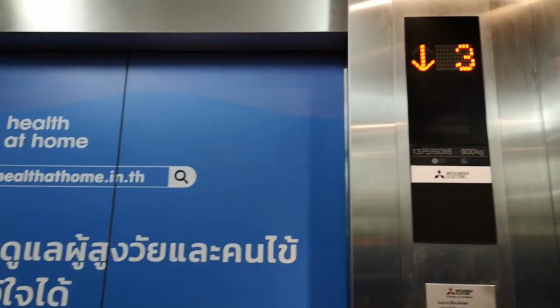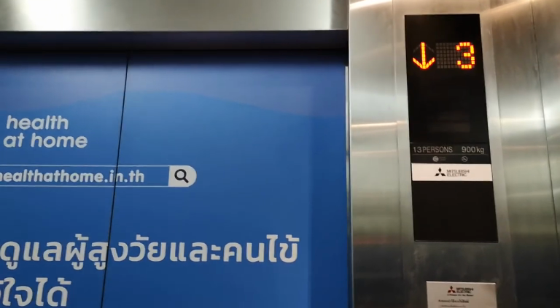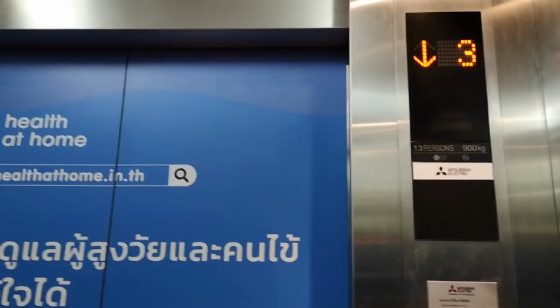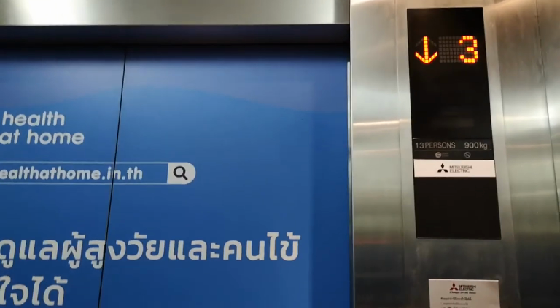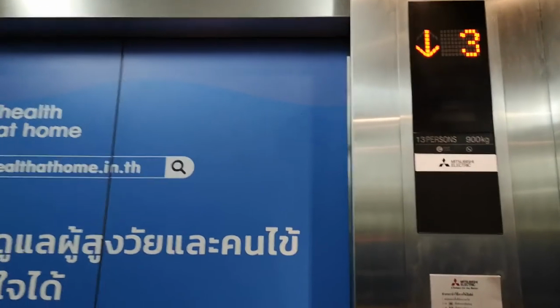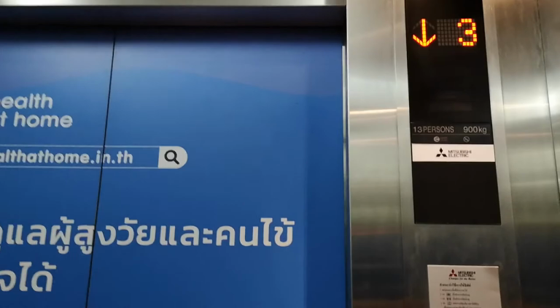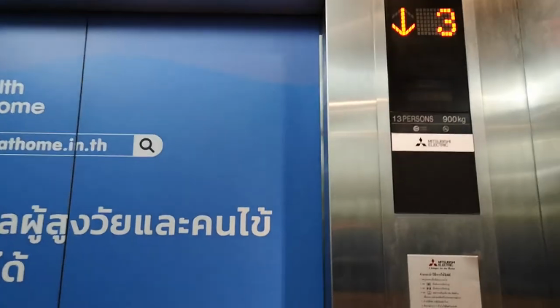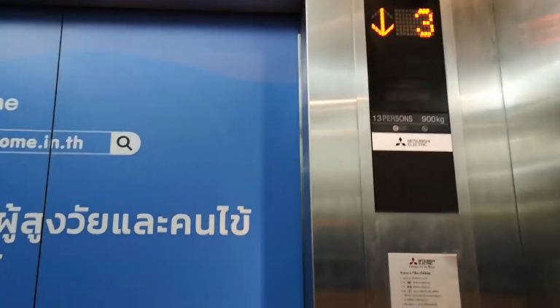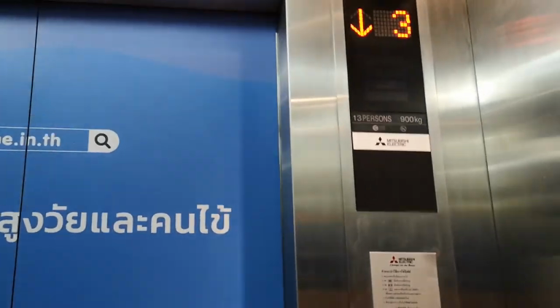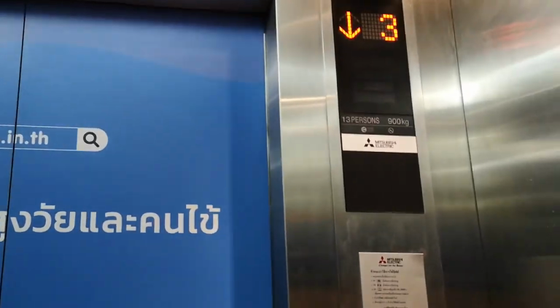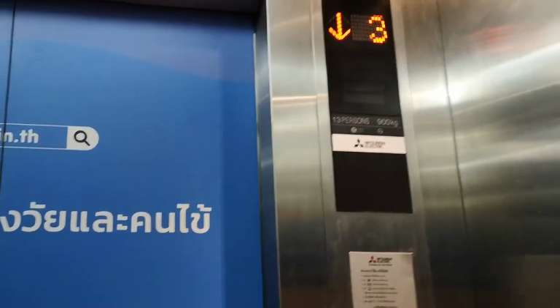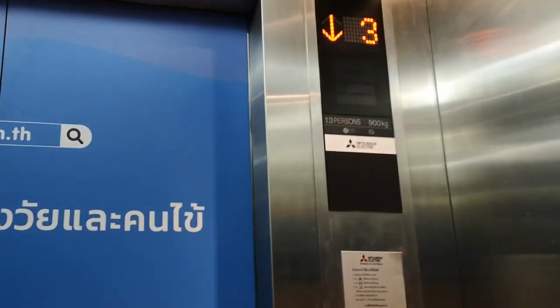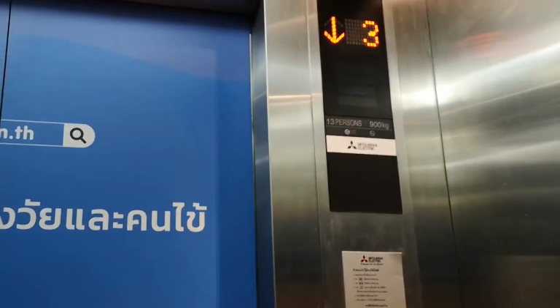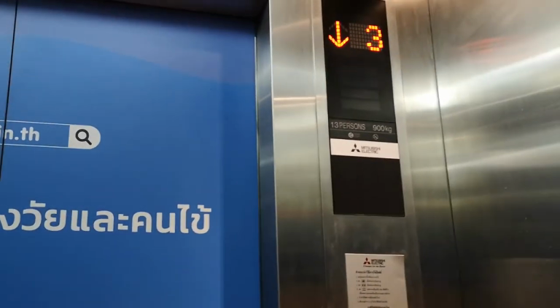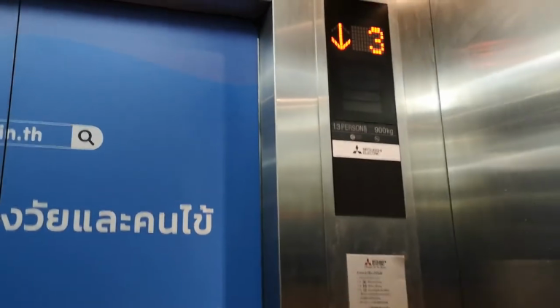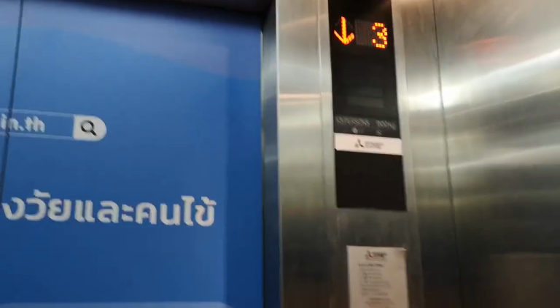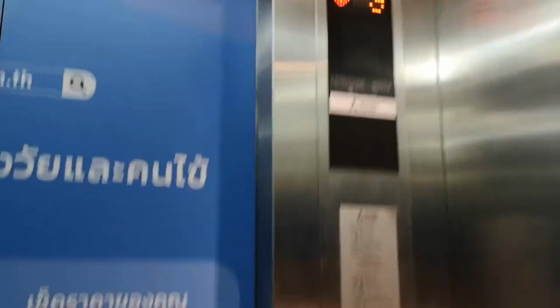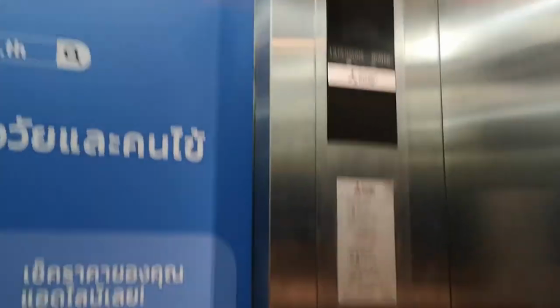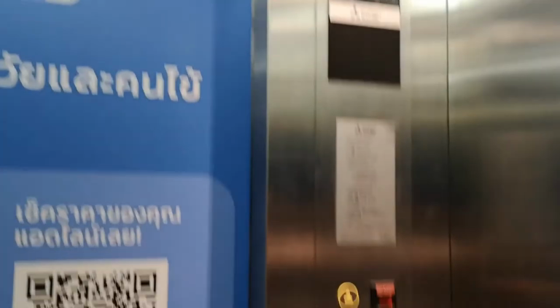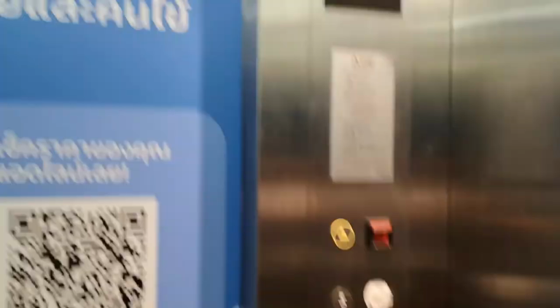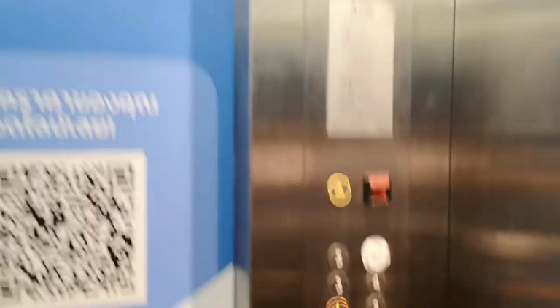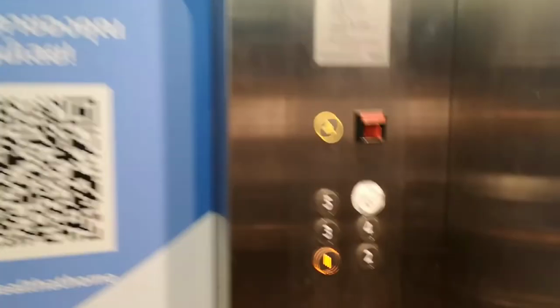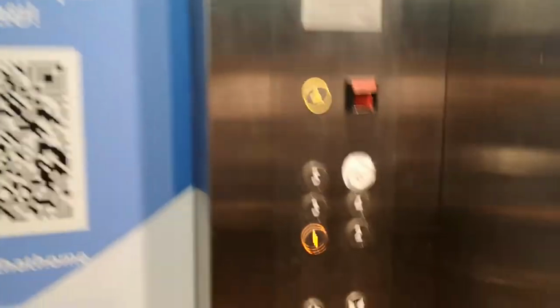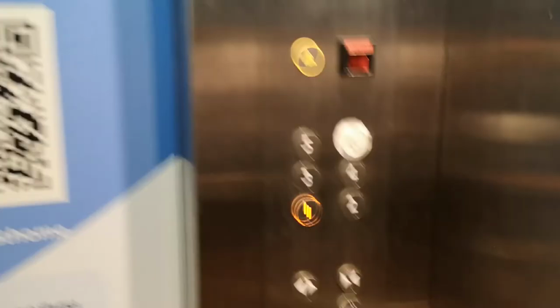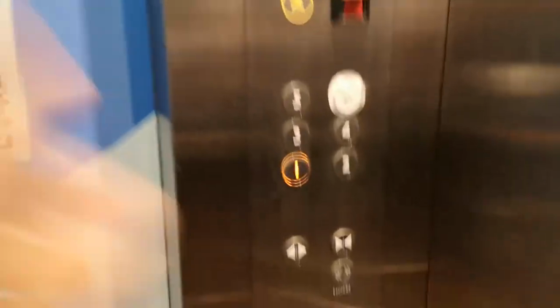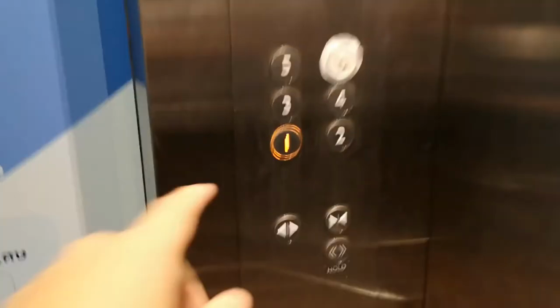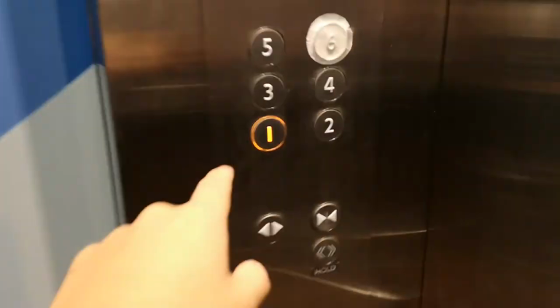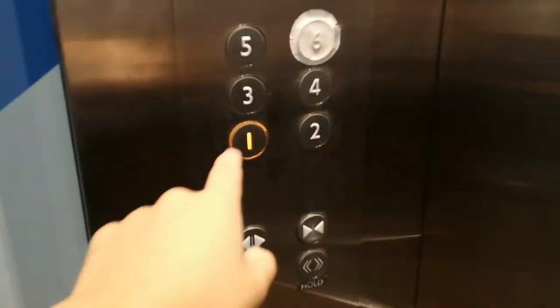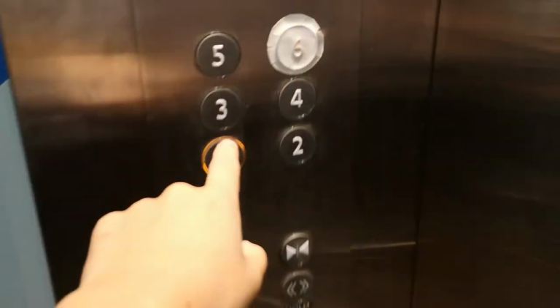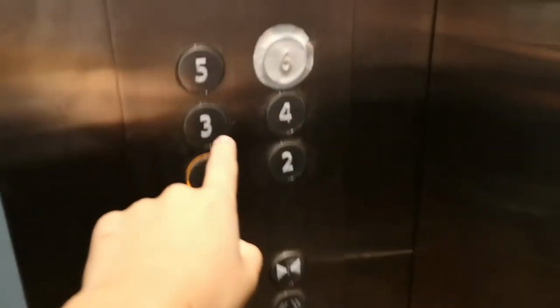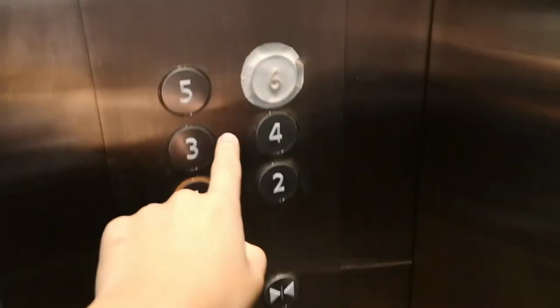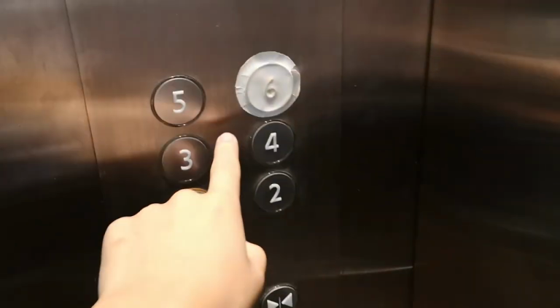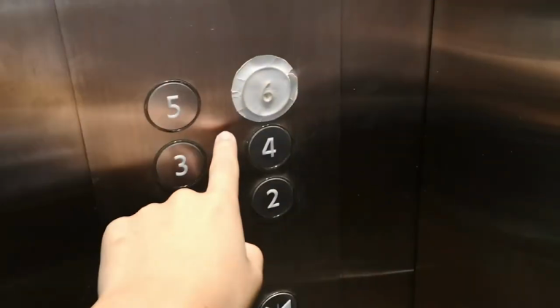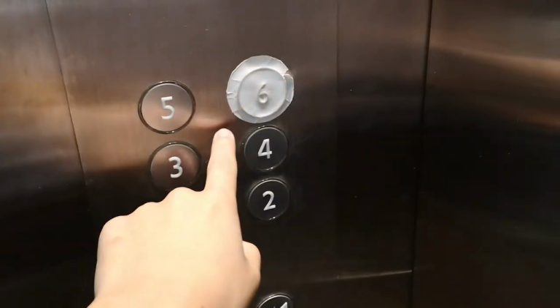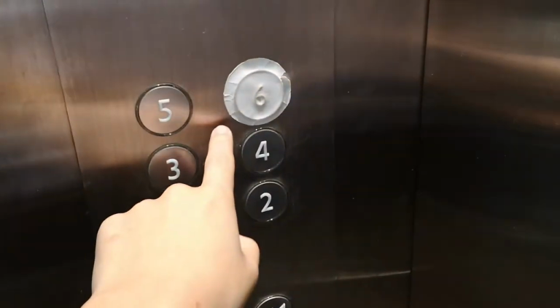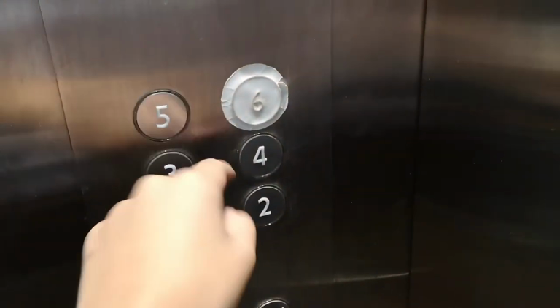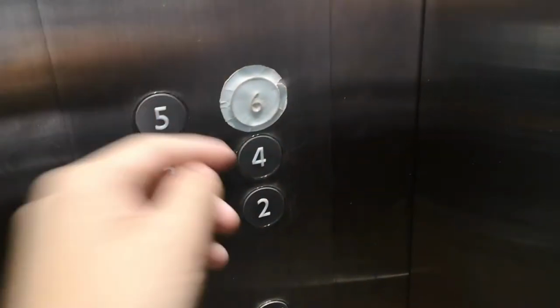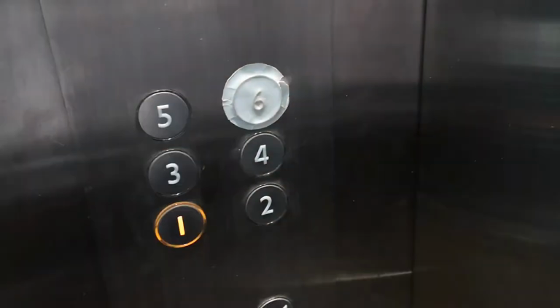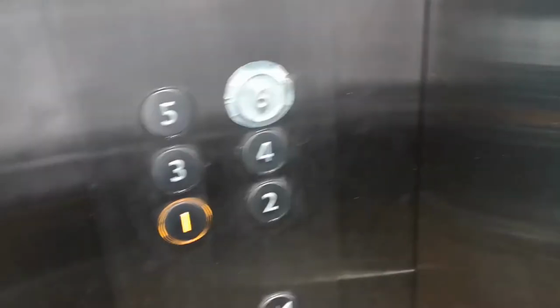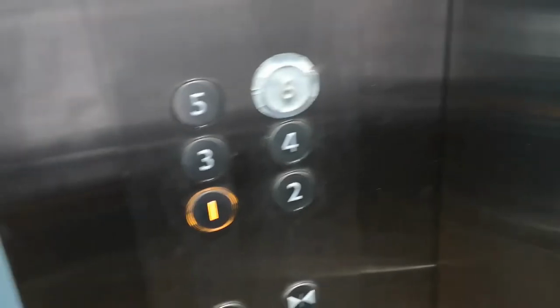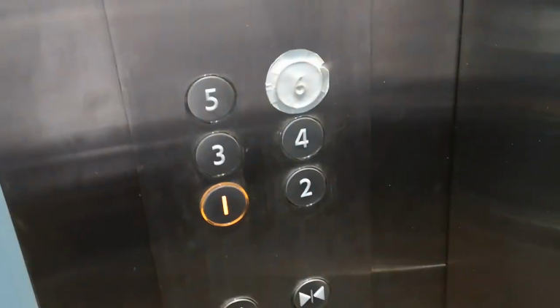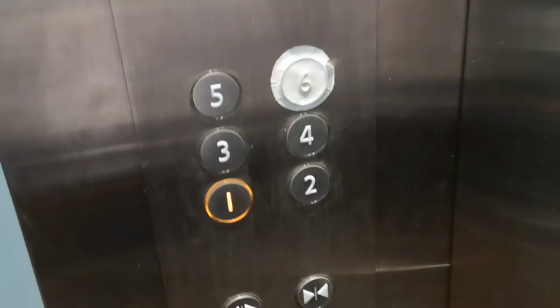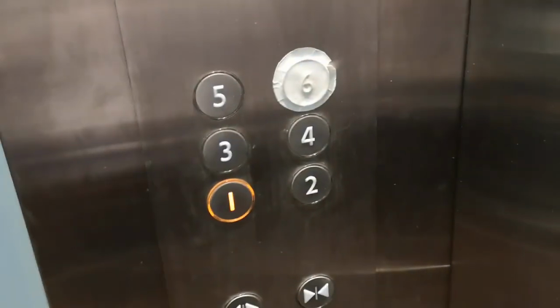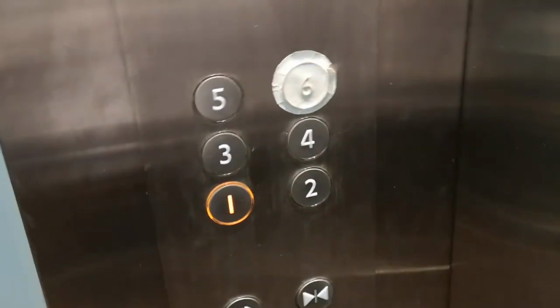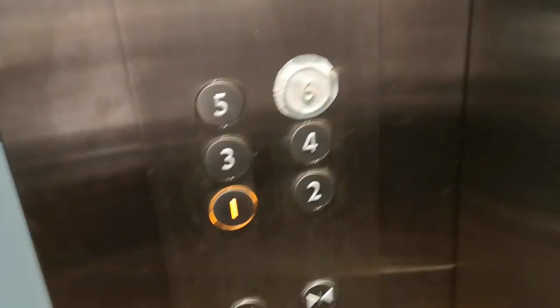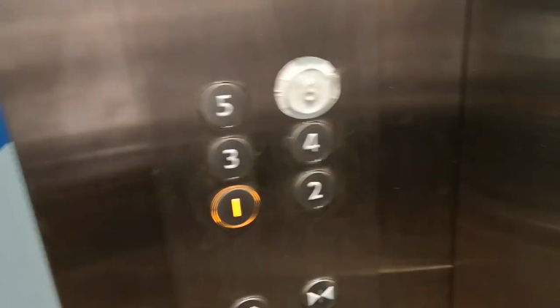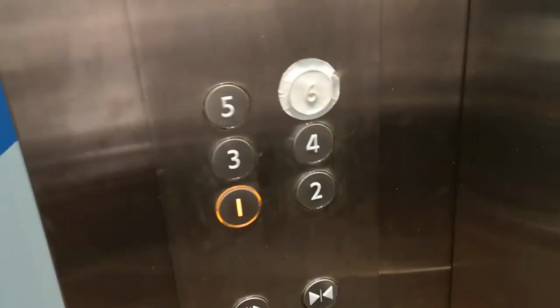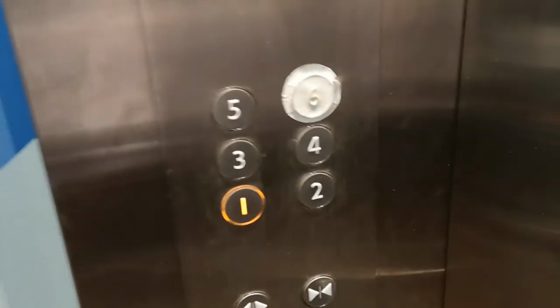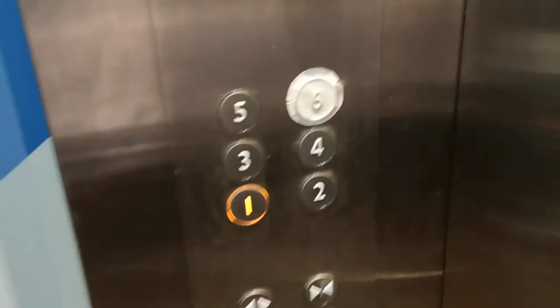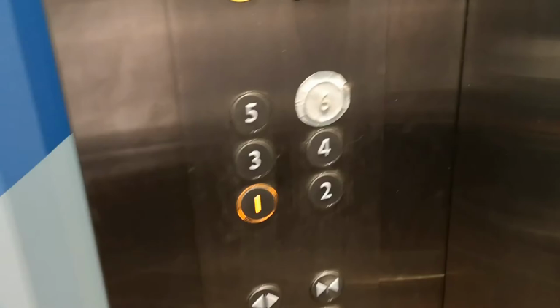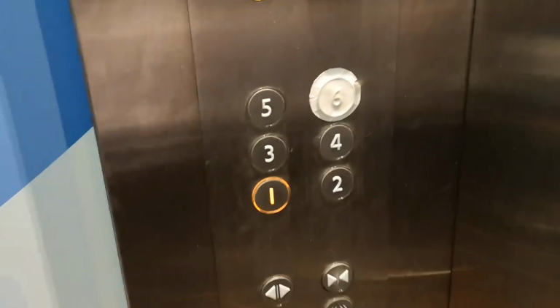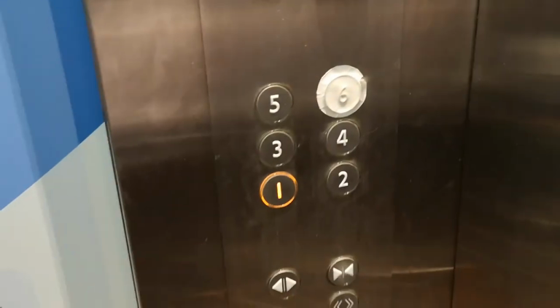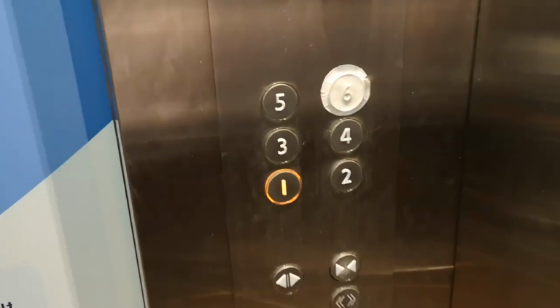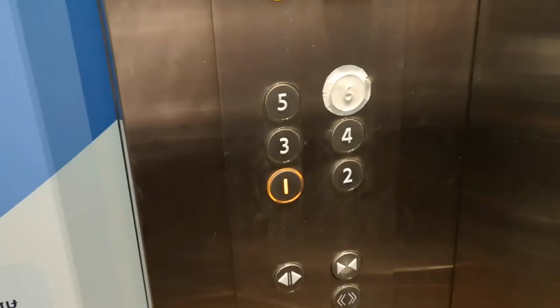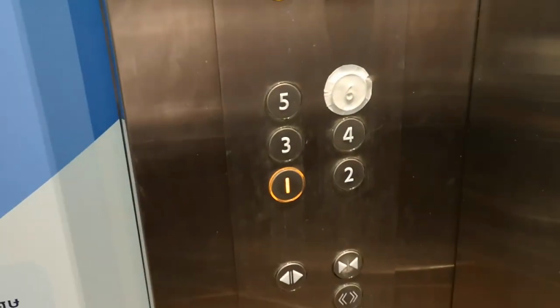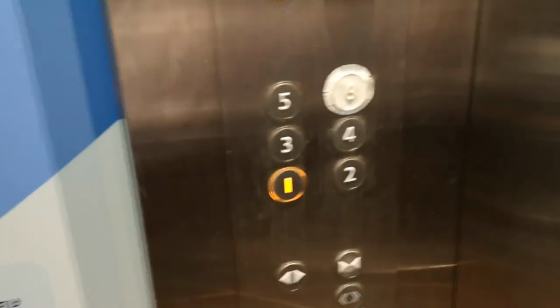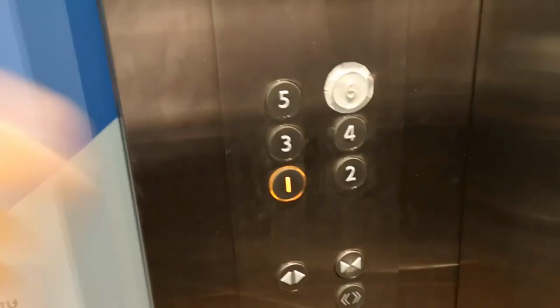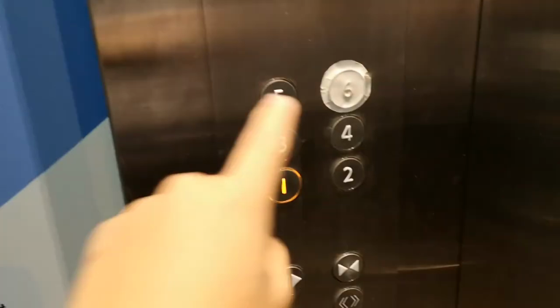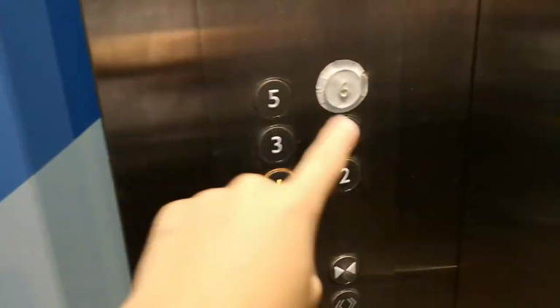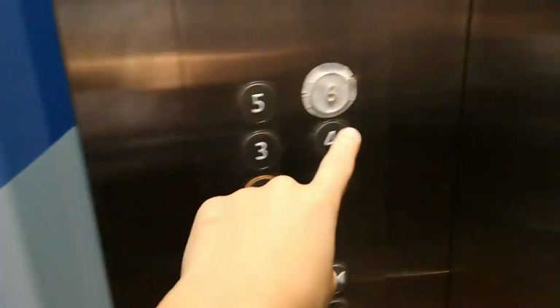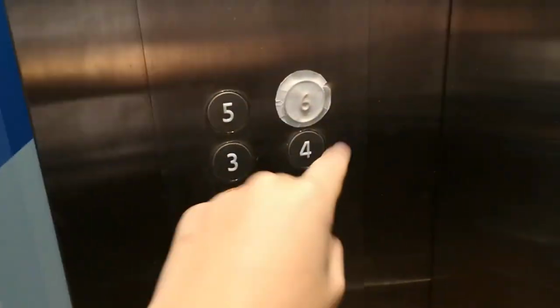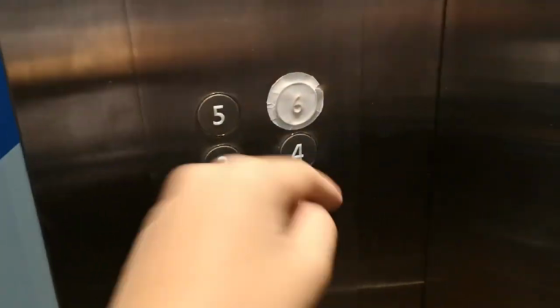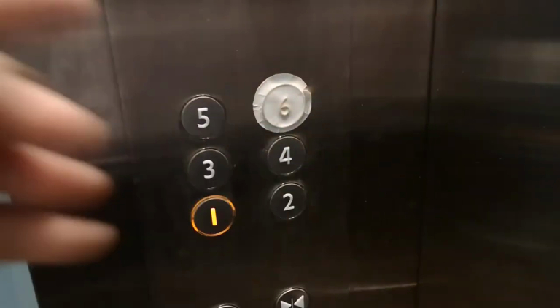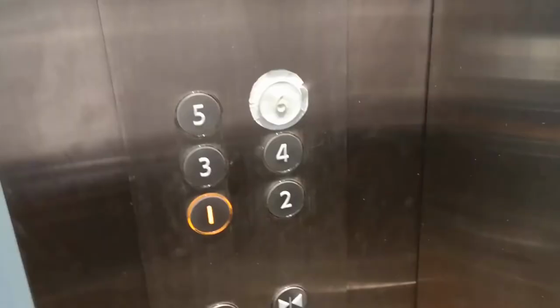This is a Mitsubishi Nexis. As you can see, the 6th floor is locked off because it seems like it would be an office or something — you can't go up there.